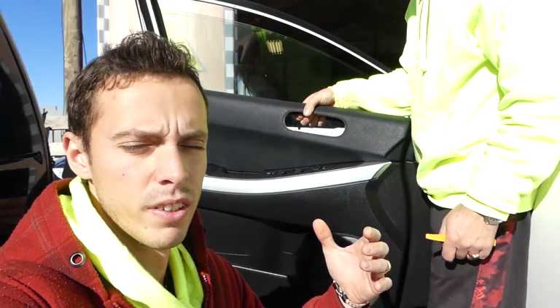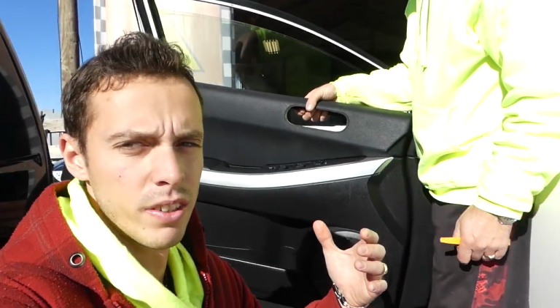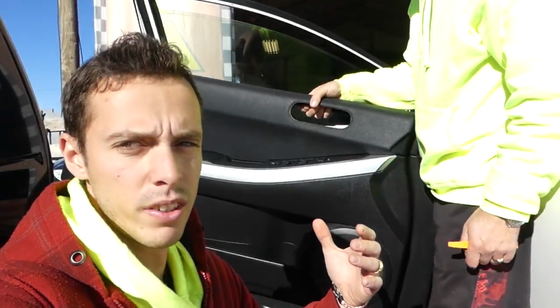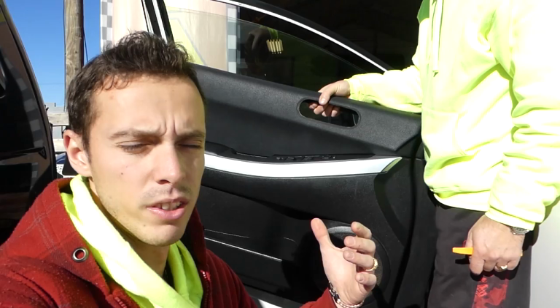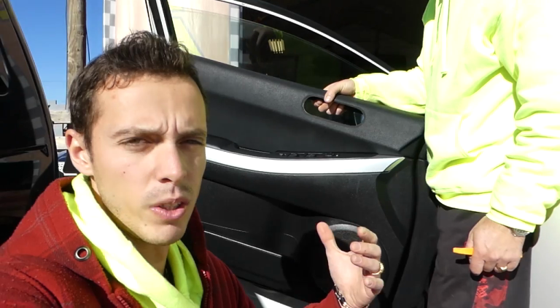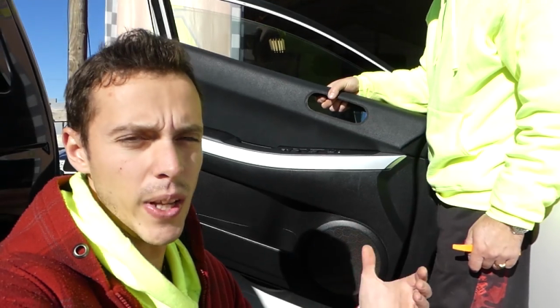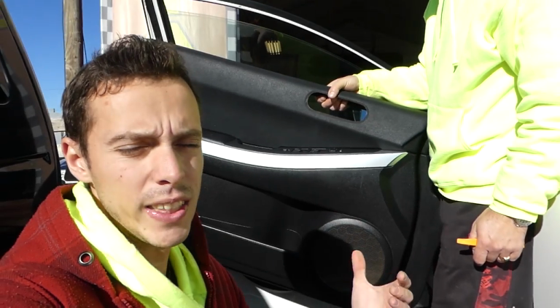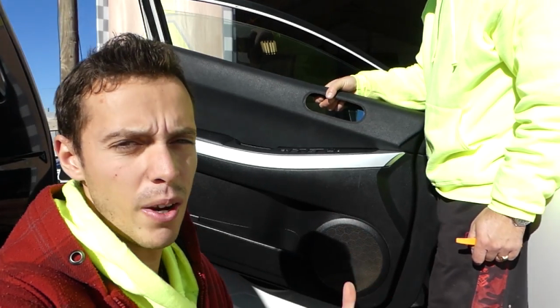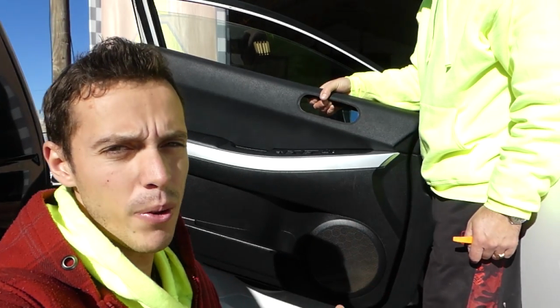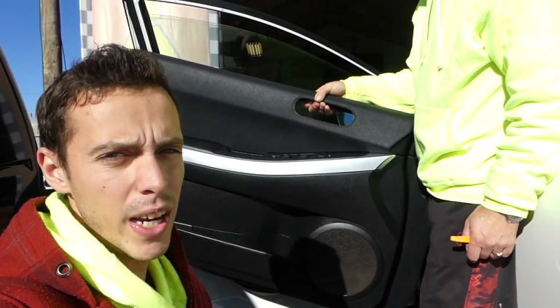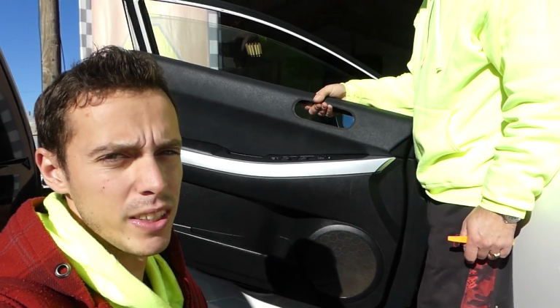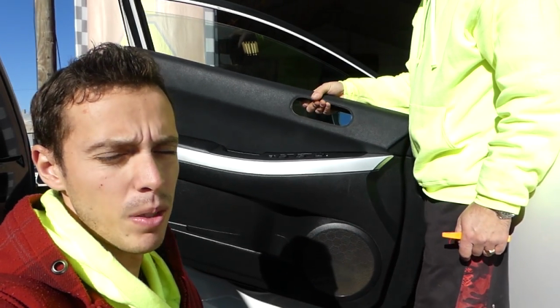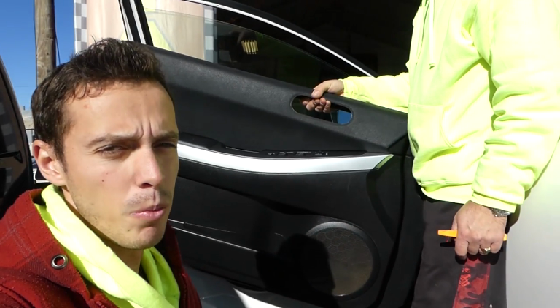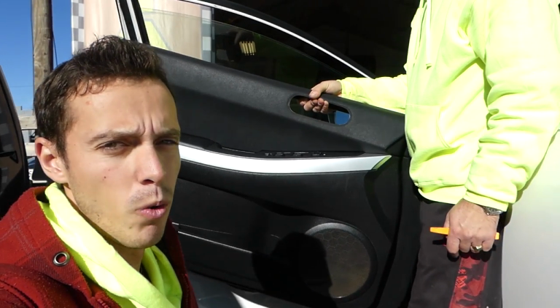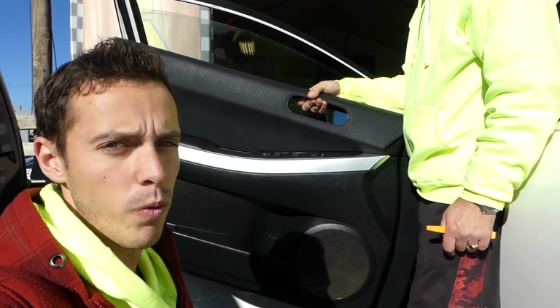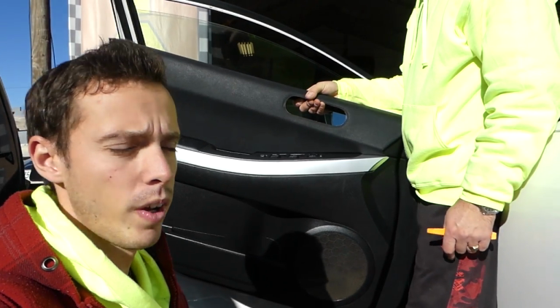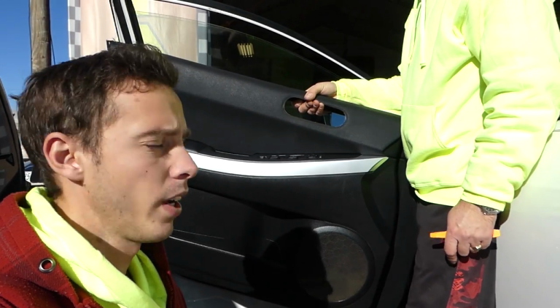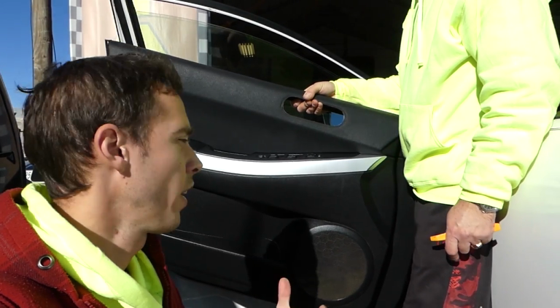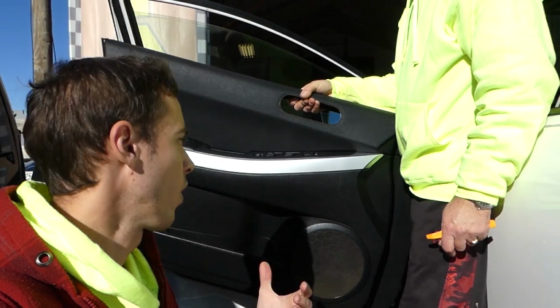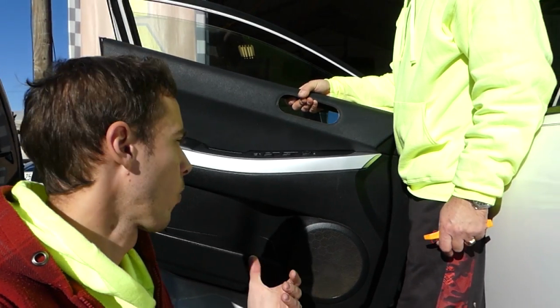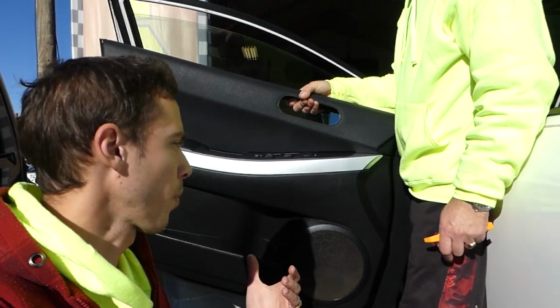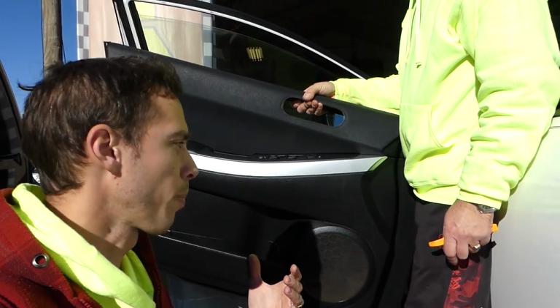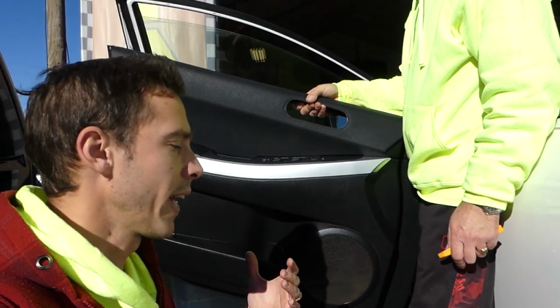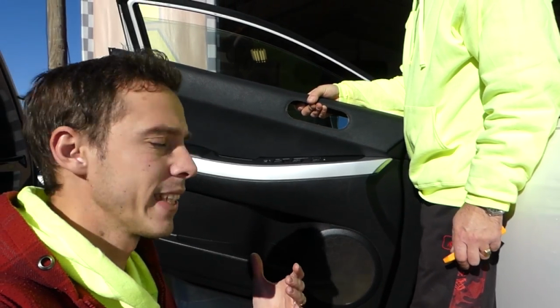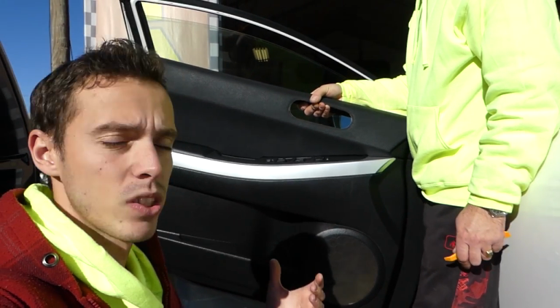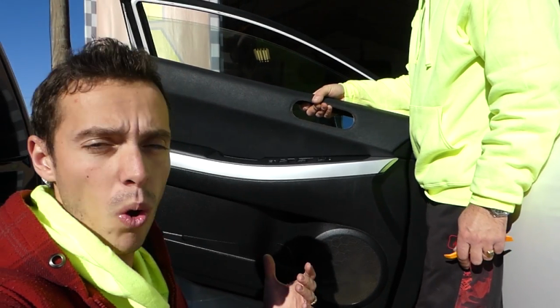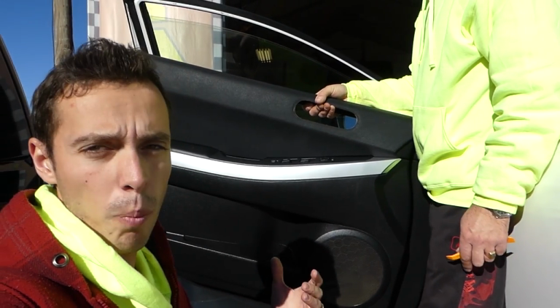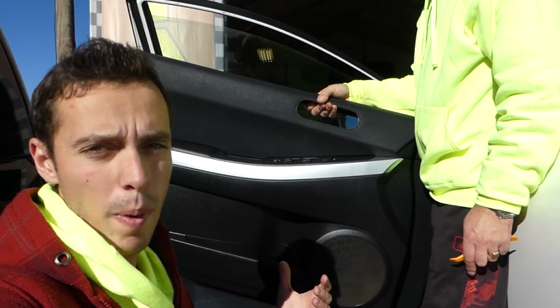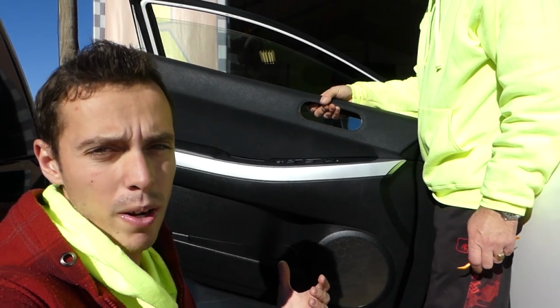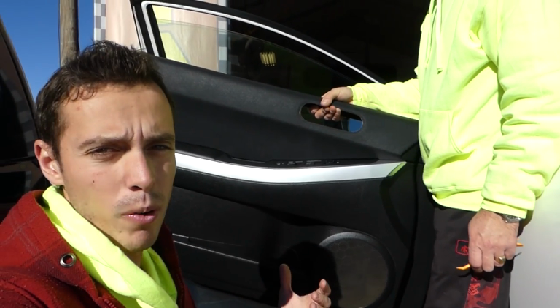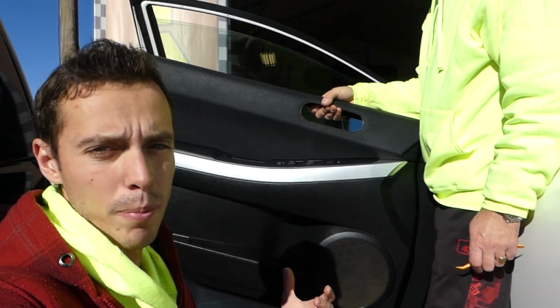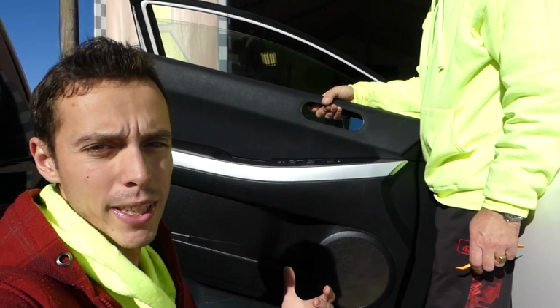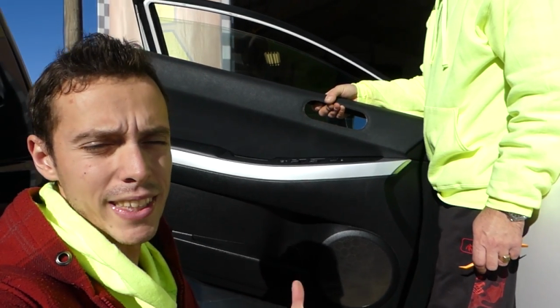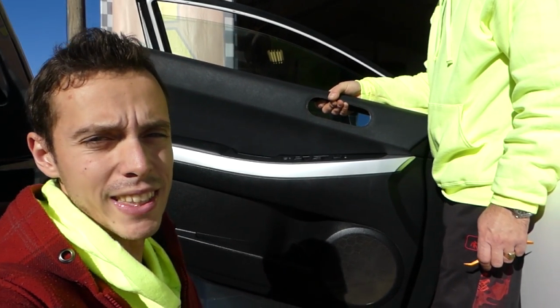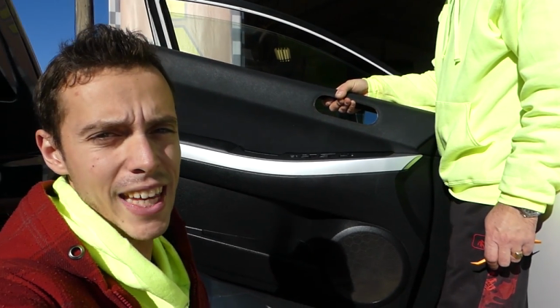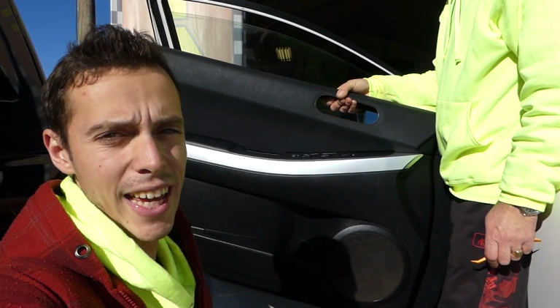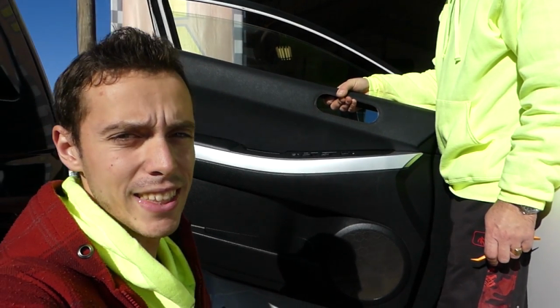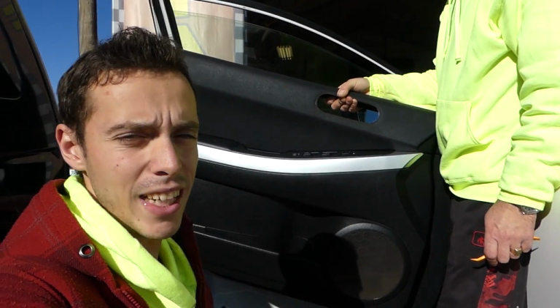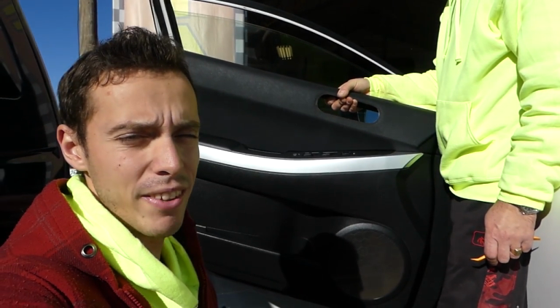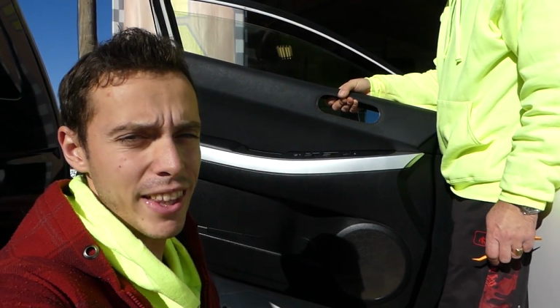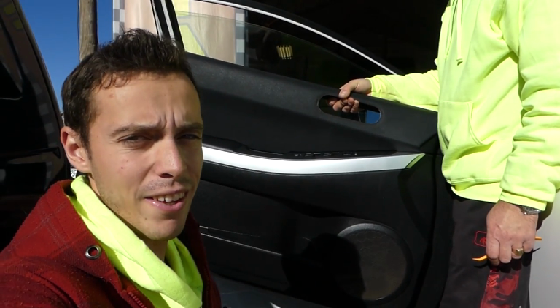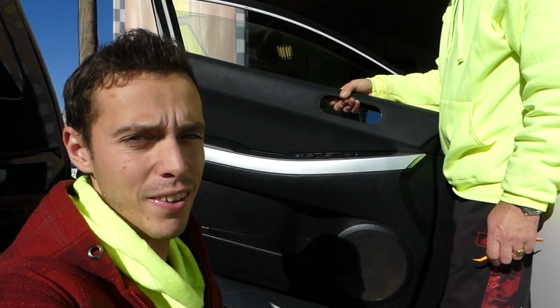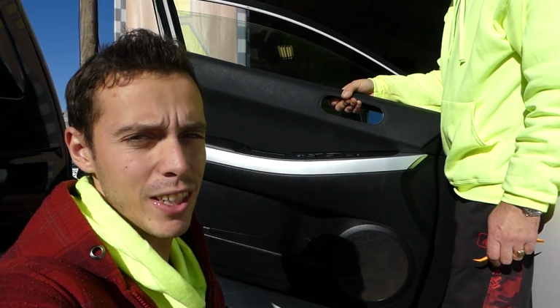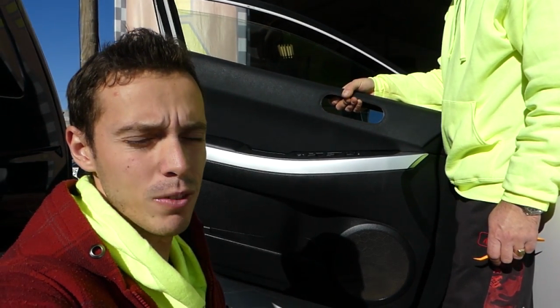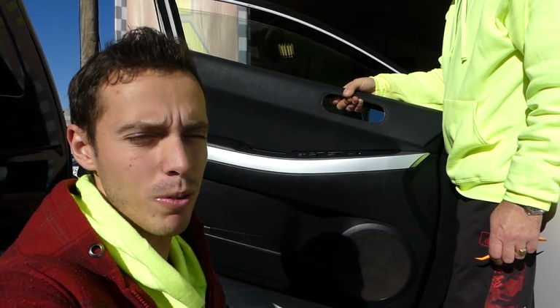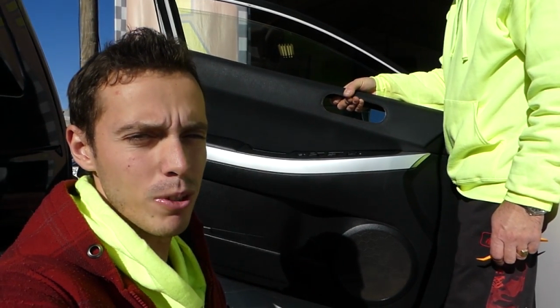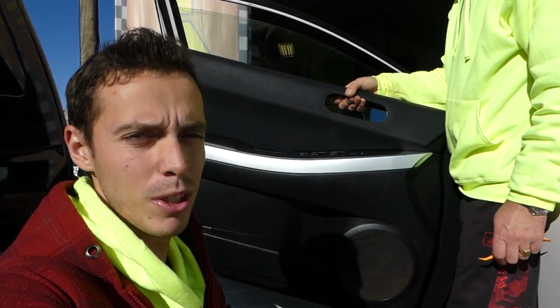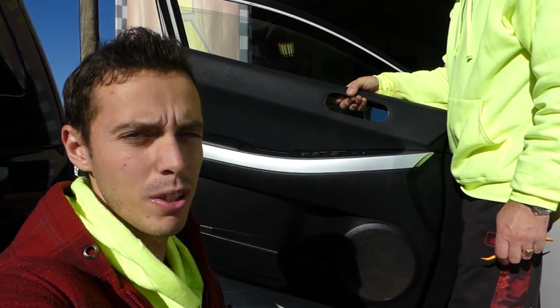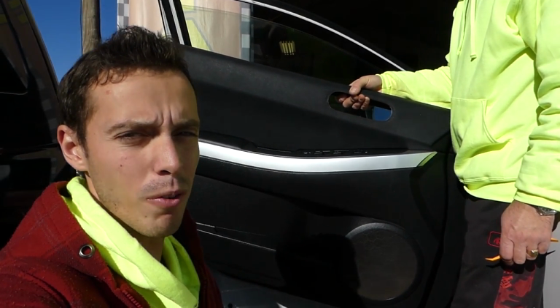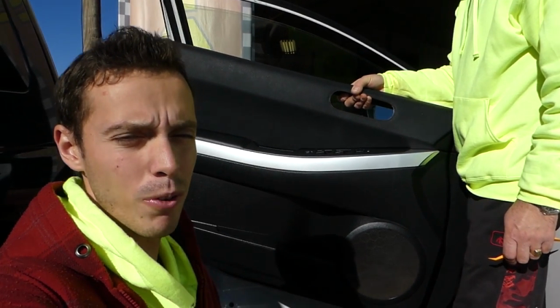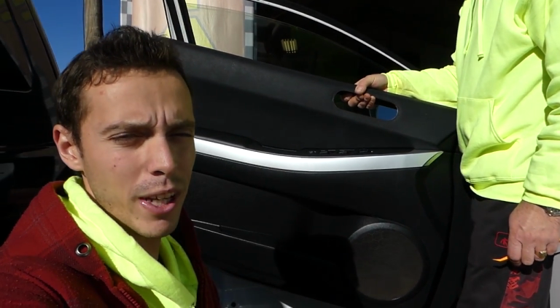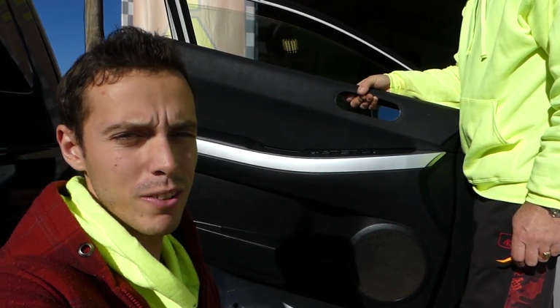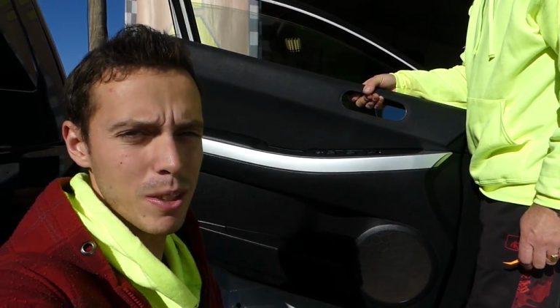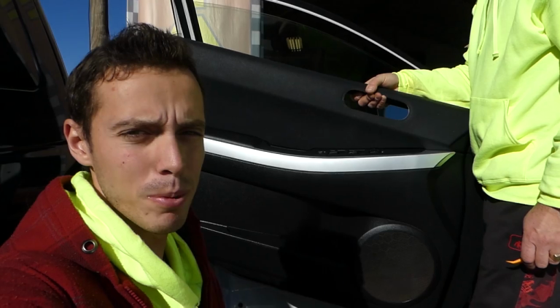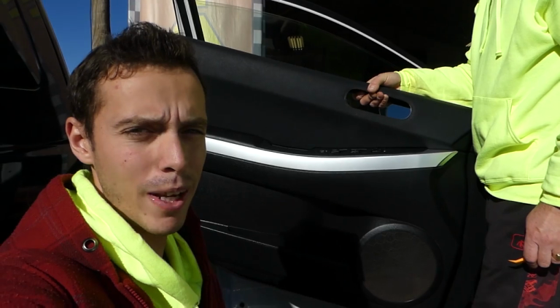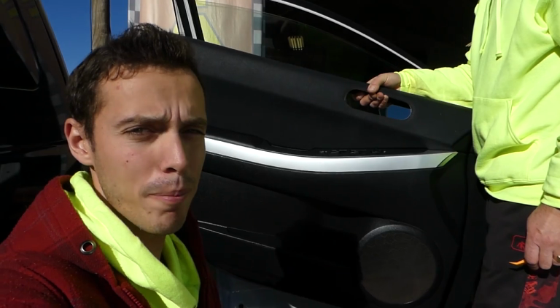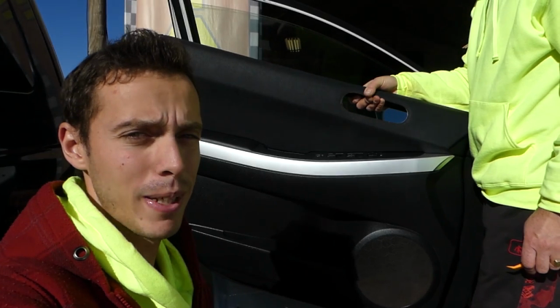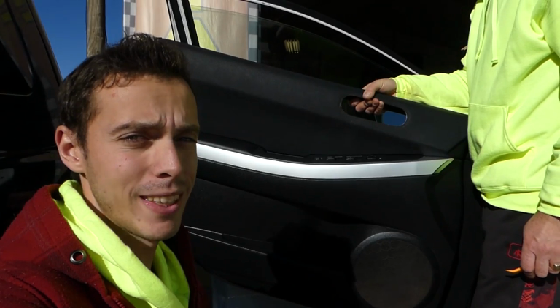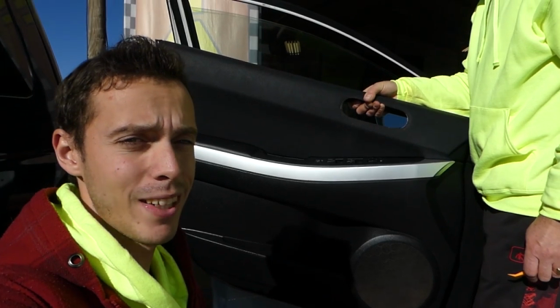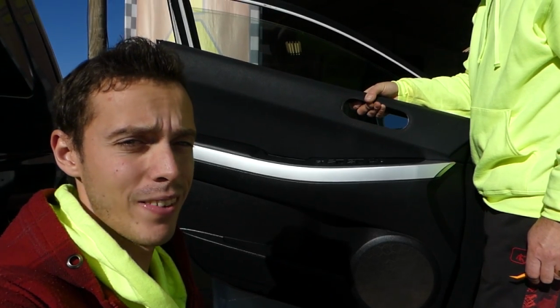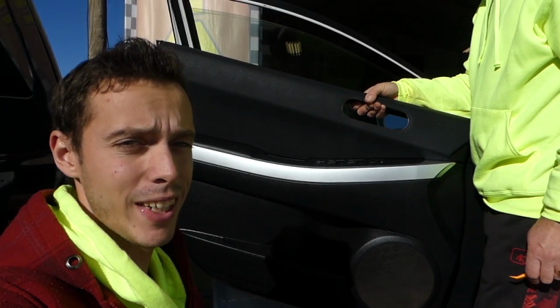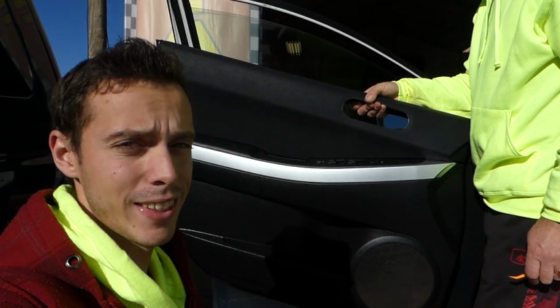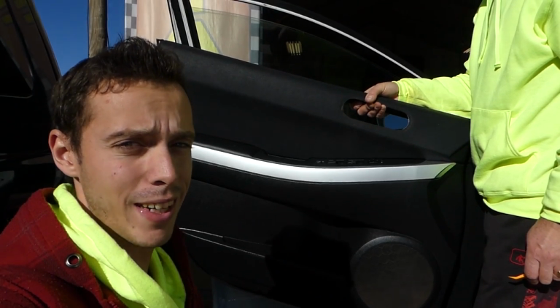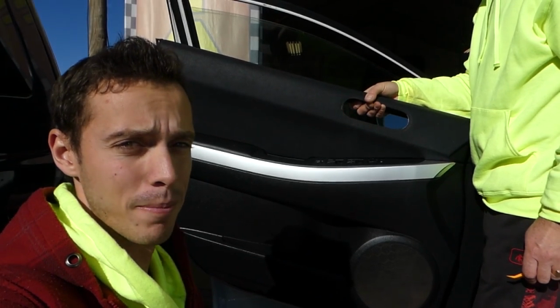That's how you remove or replace the door panel on a Mazda CX-7. Thank you for watching, don't forget to subscribe, and see you next time.